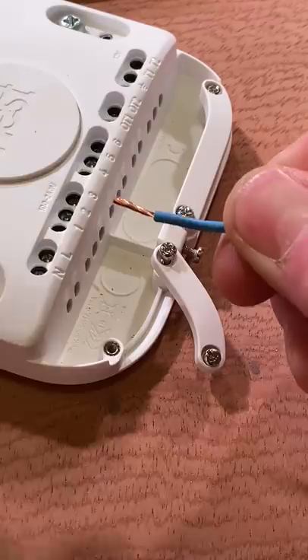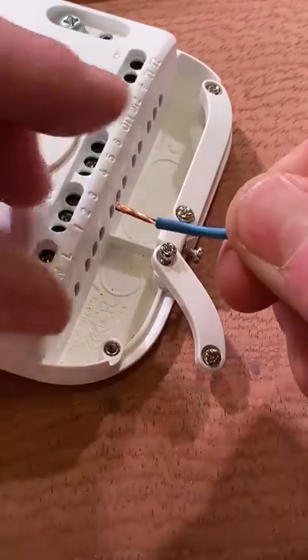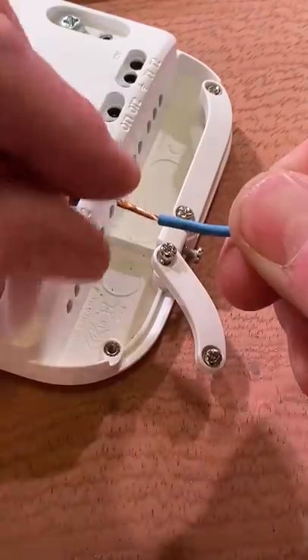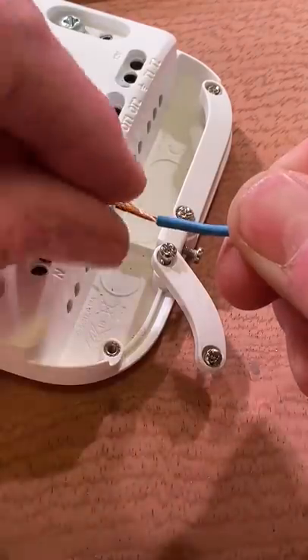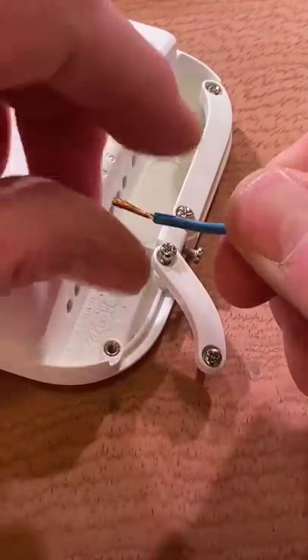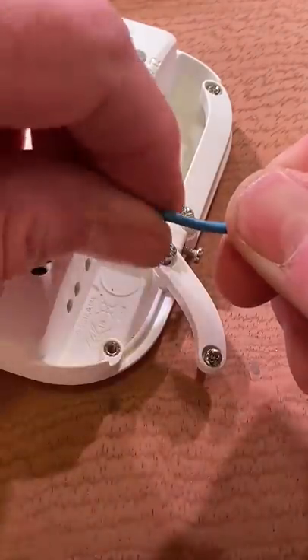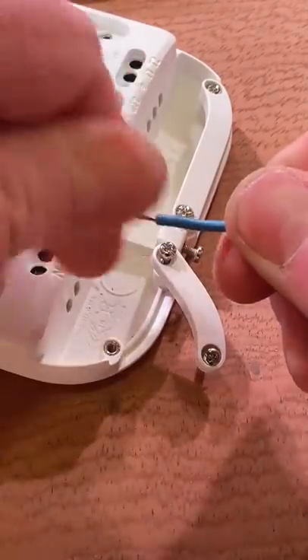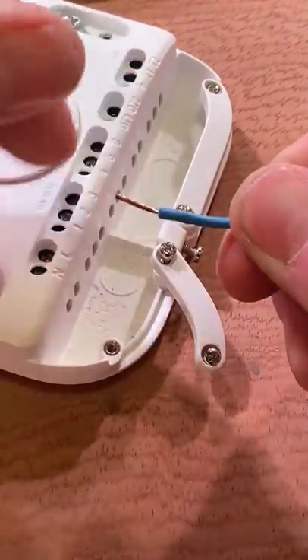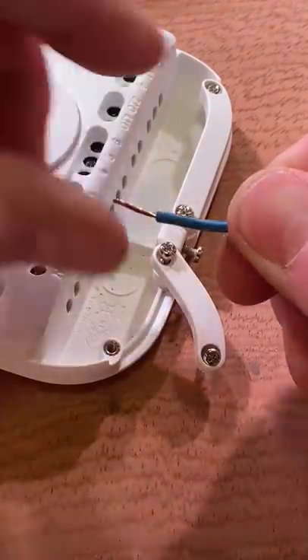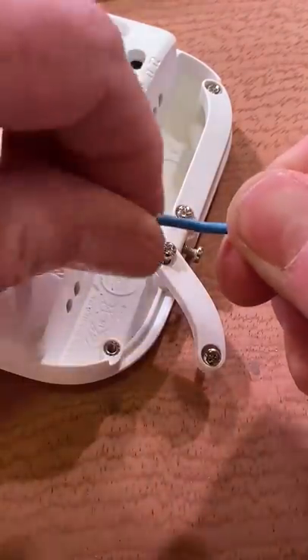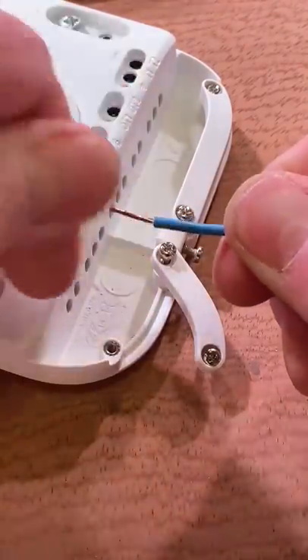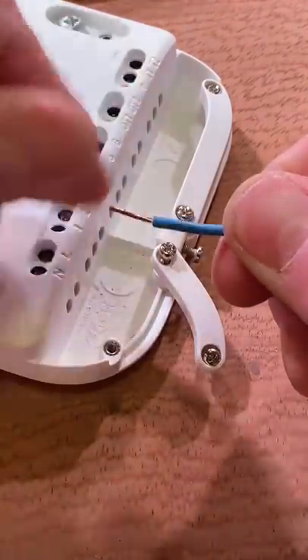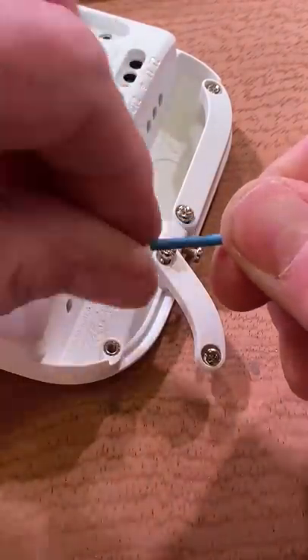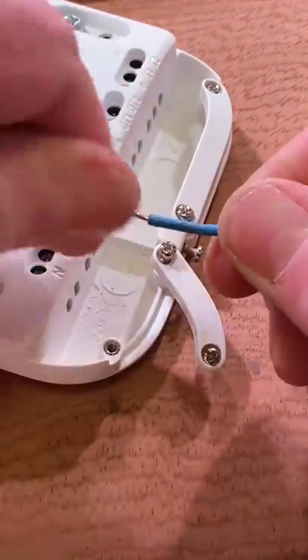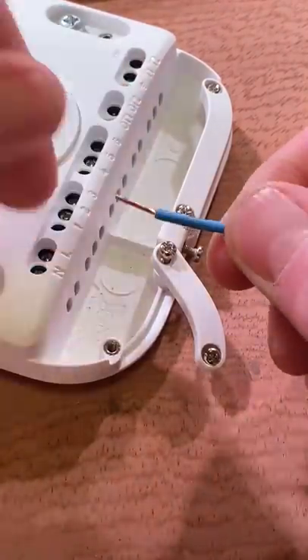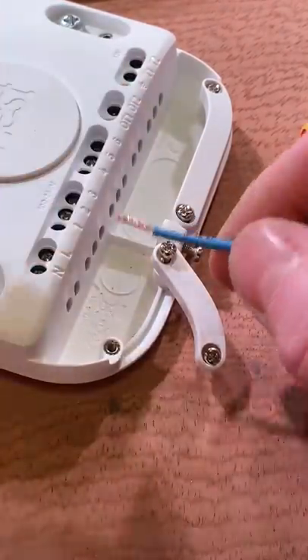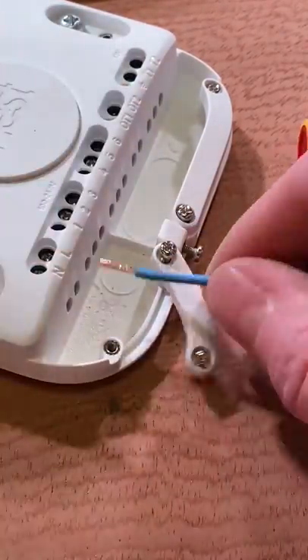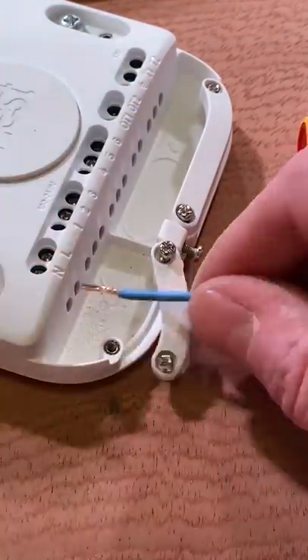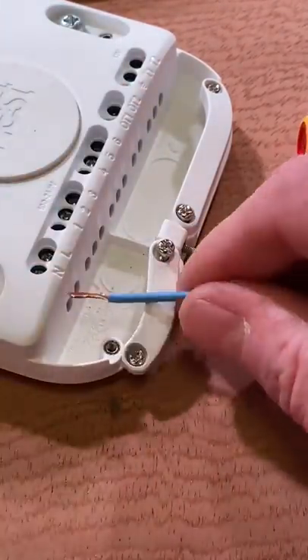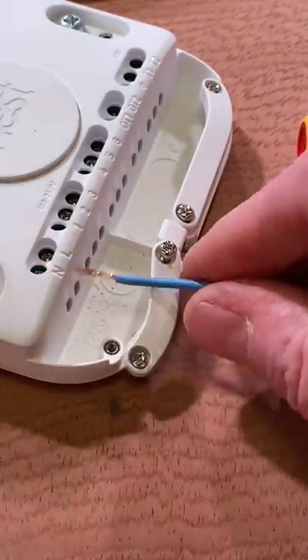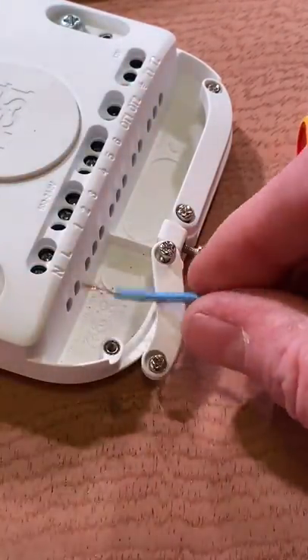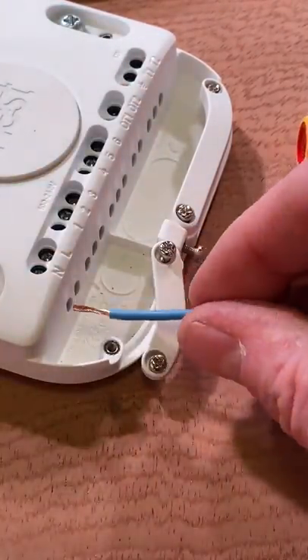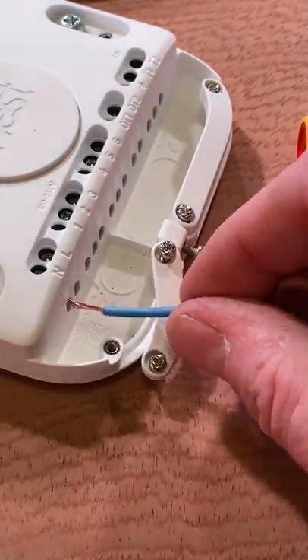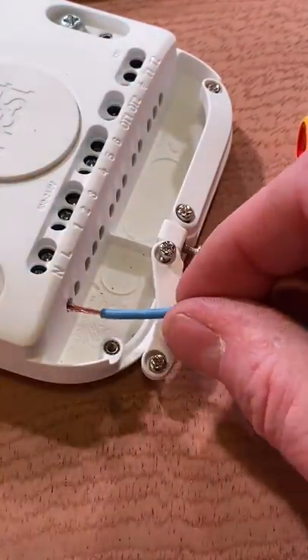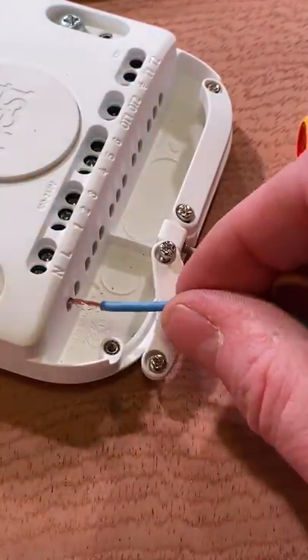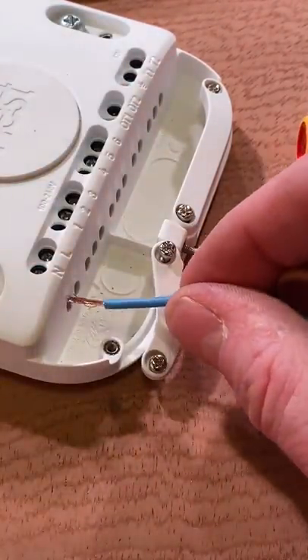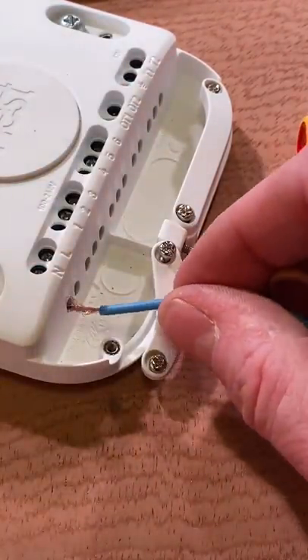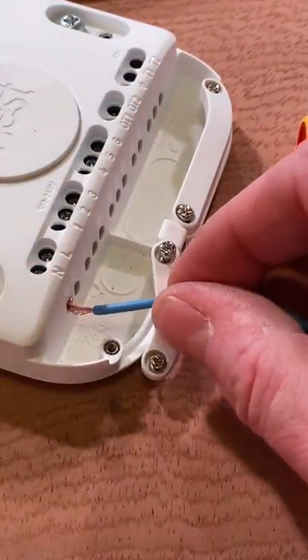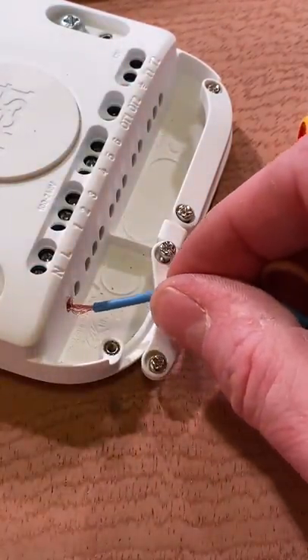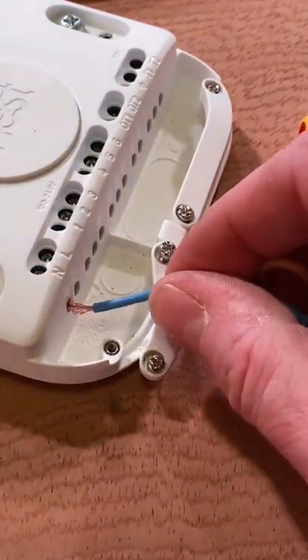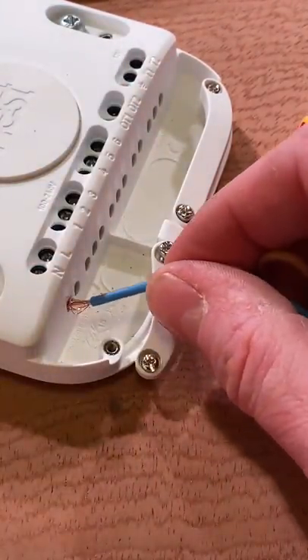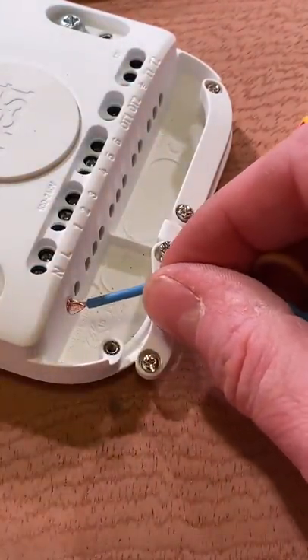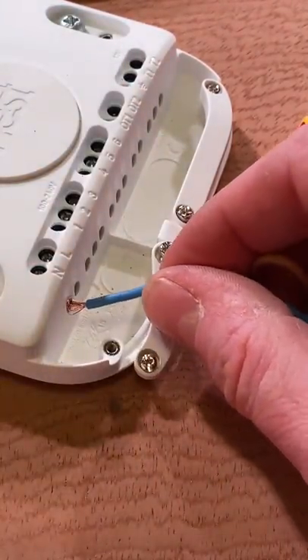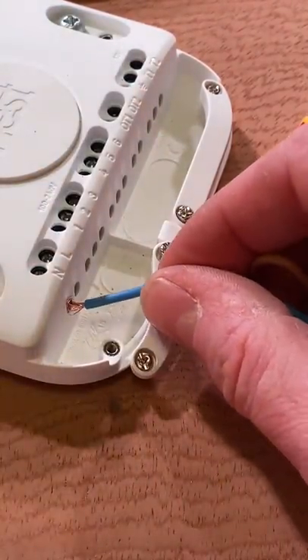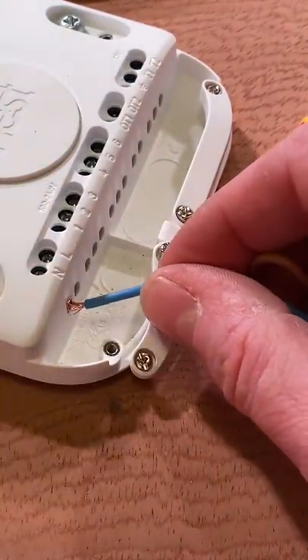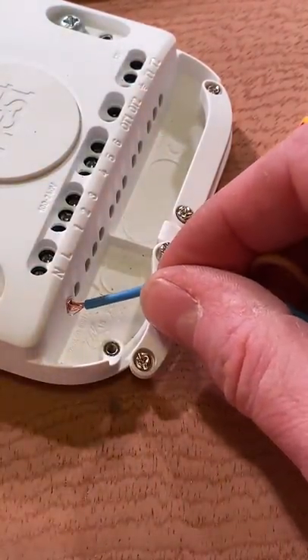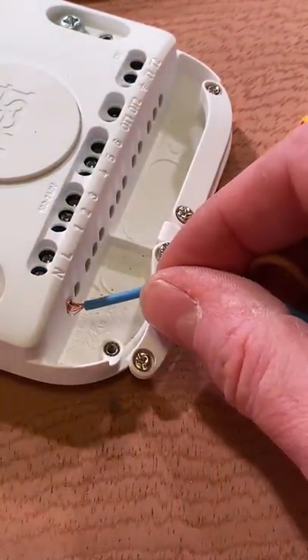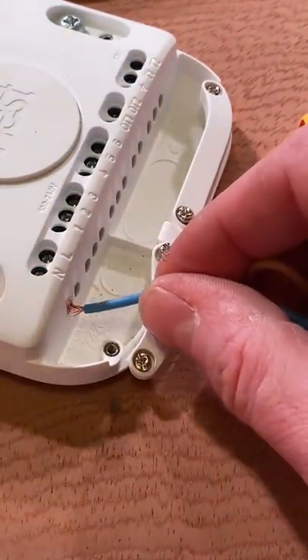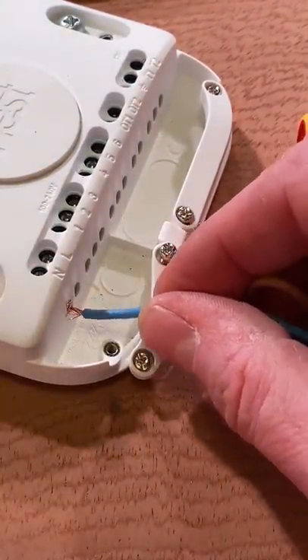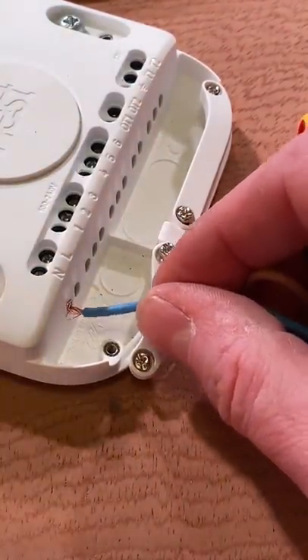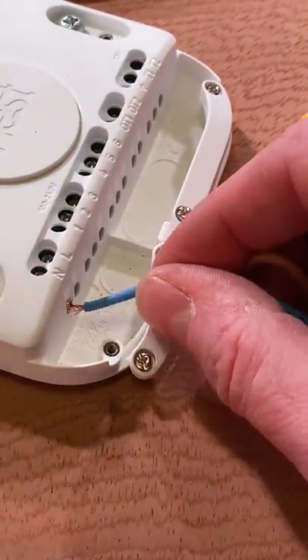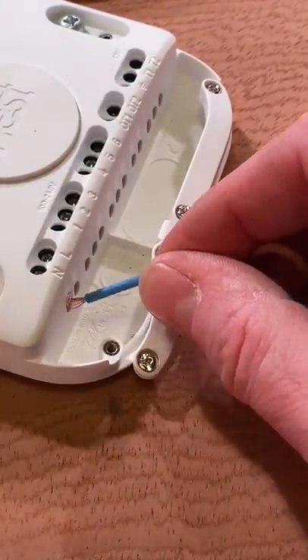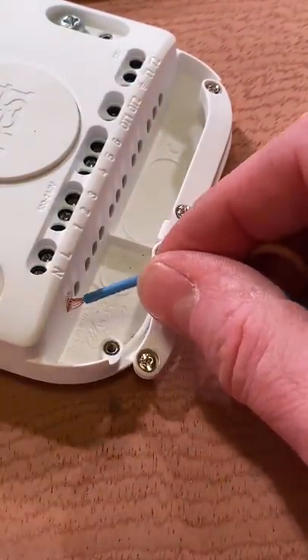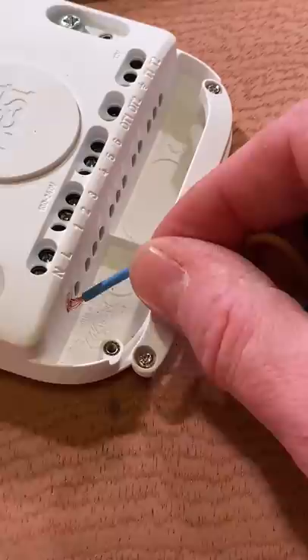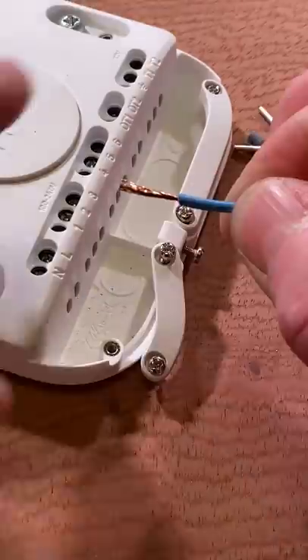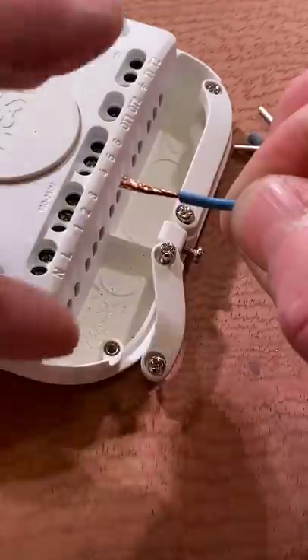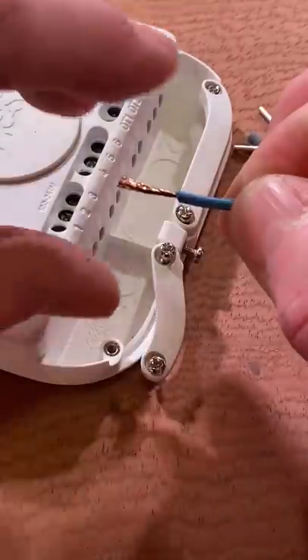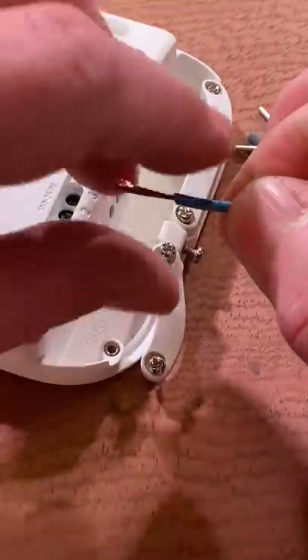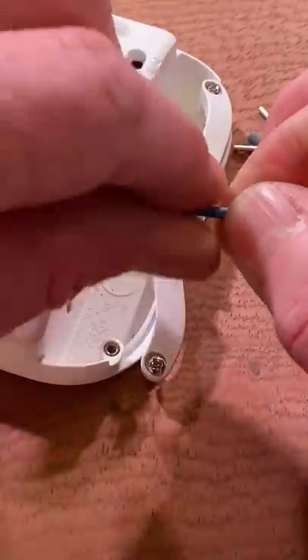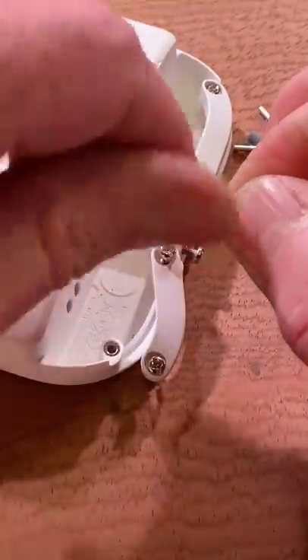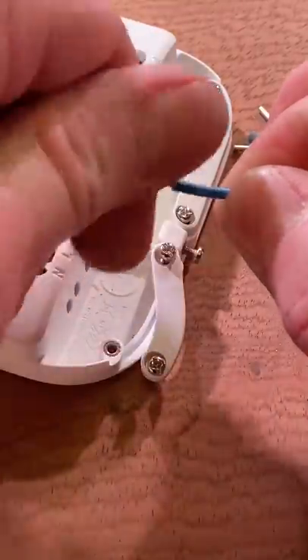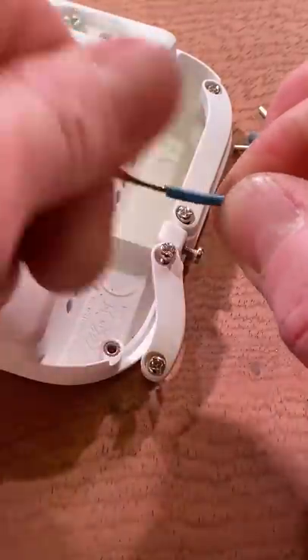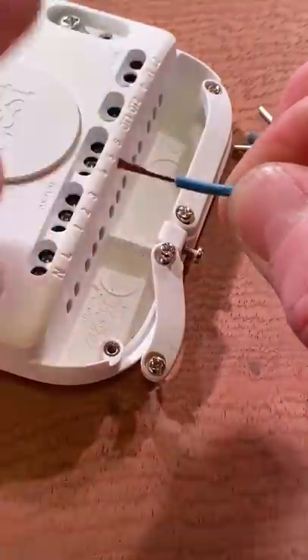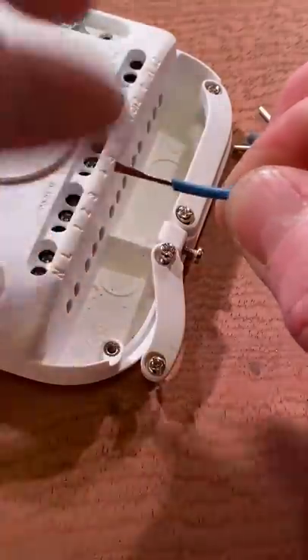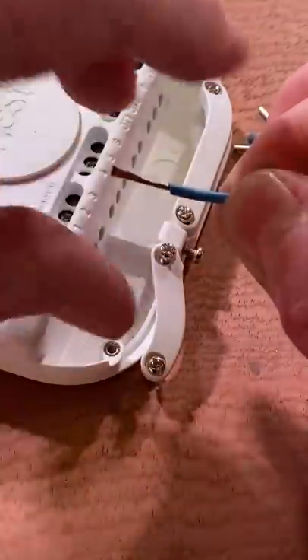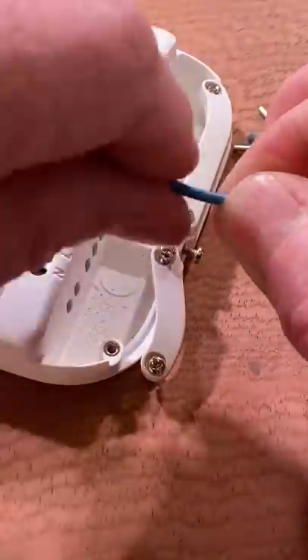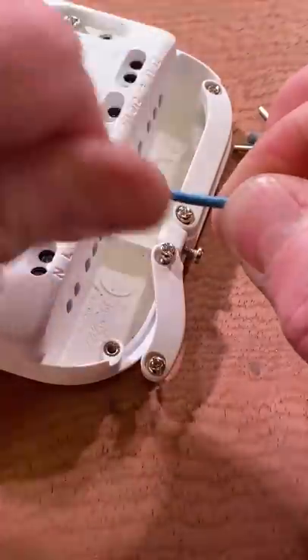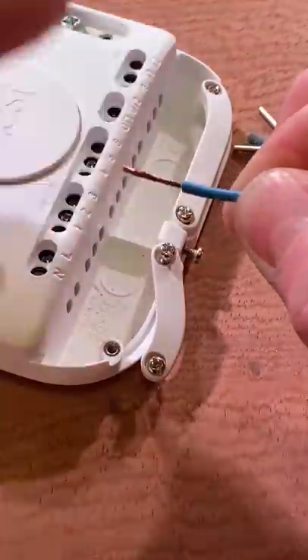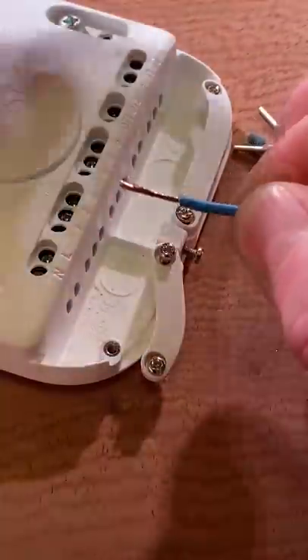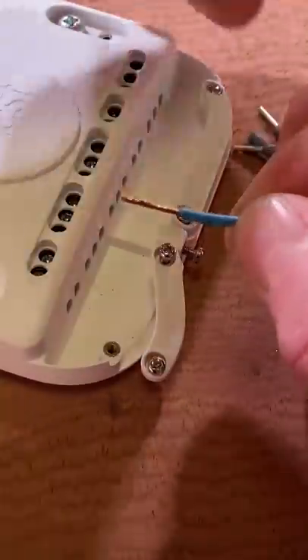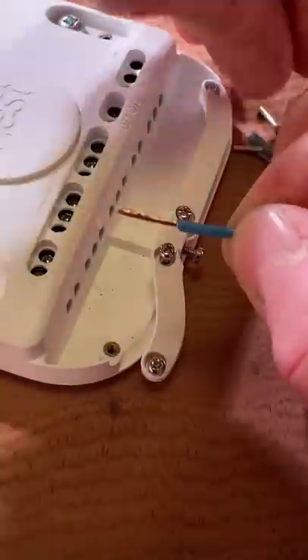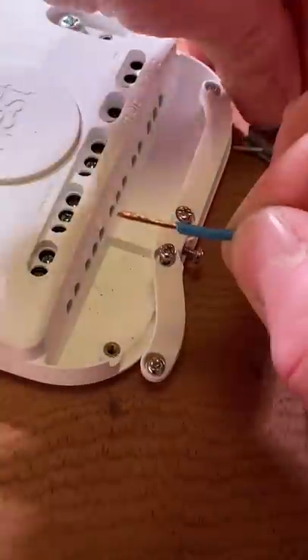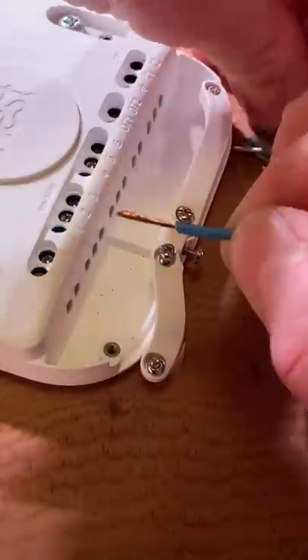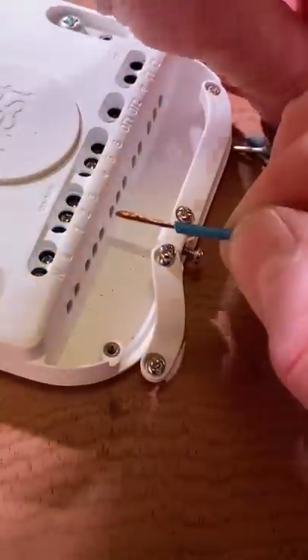Ever found yourself in this position with fine-stranded cables trying to get into a termination hole? It can be easily solved by the use of a ferrule.